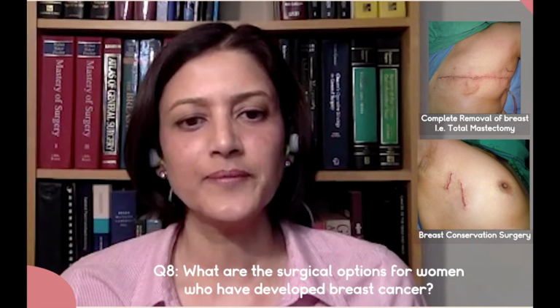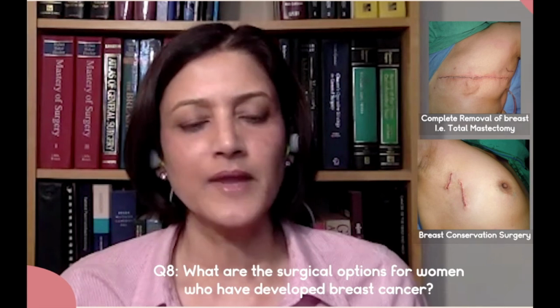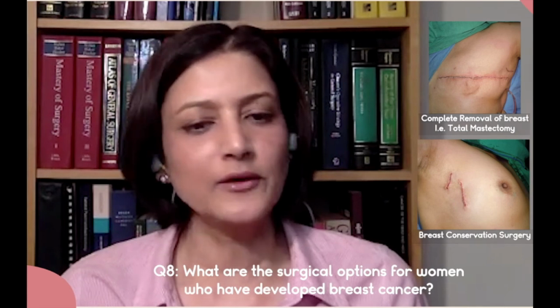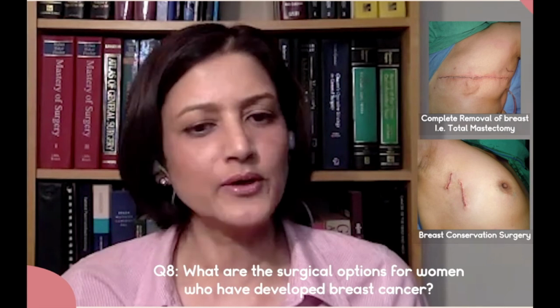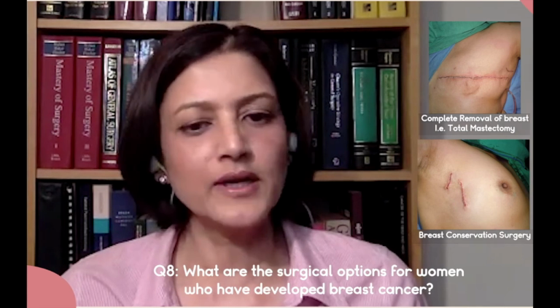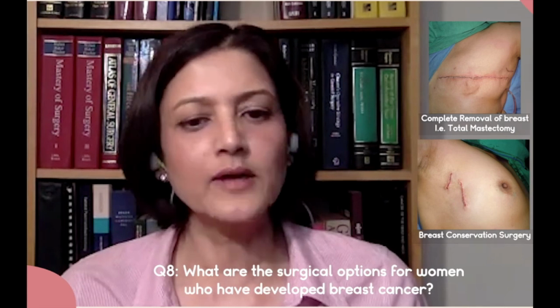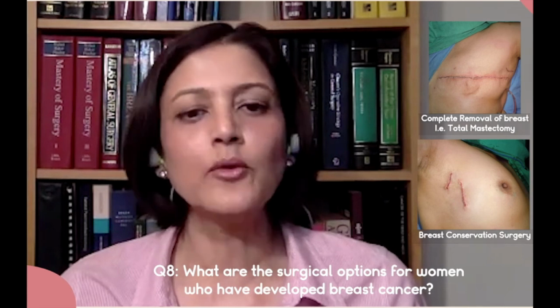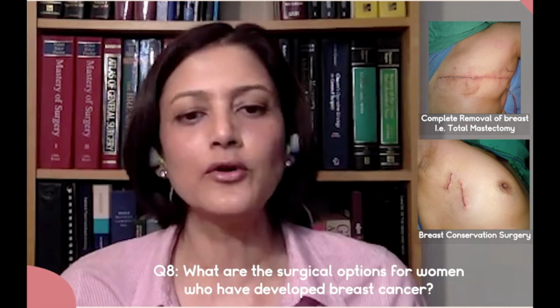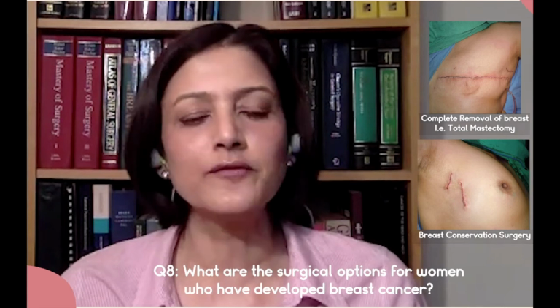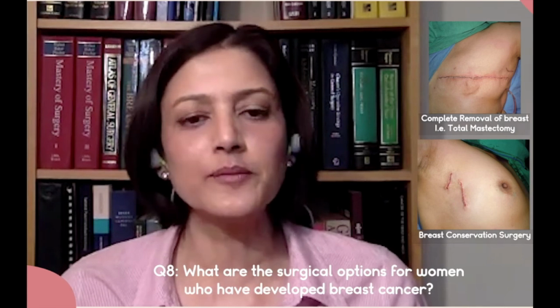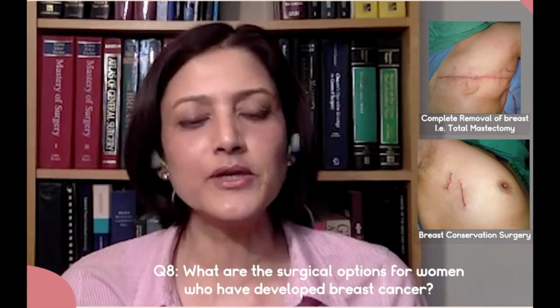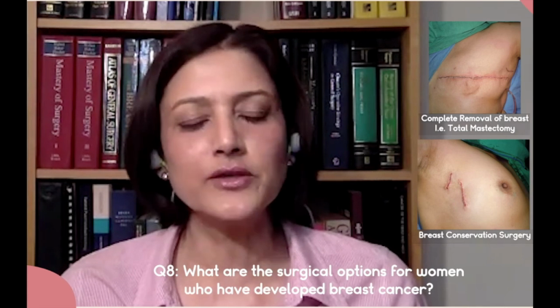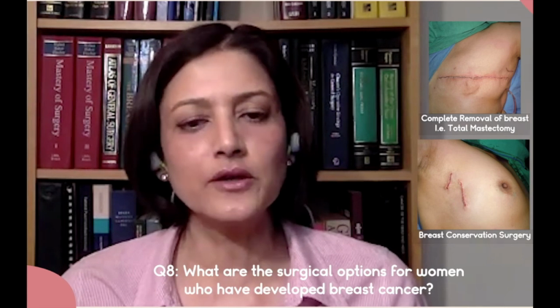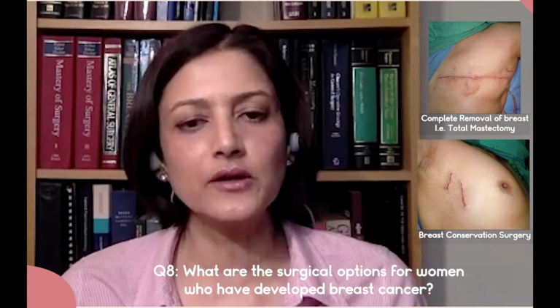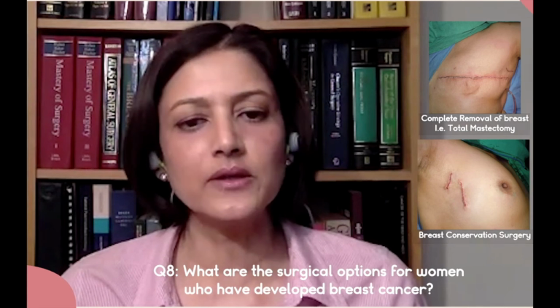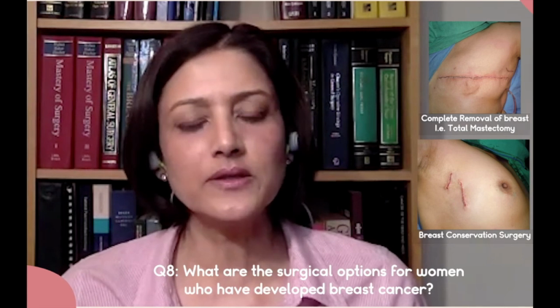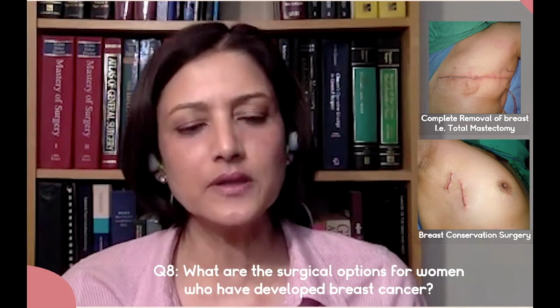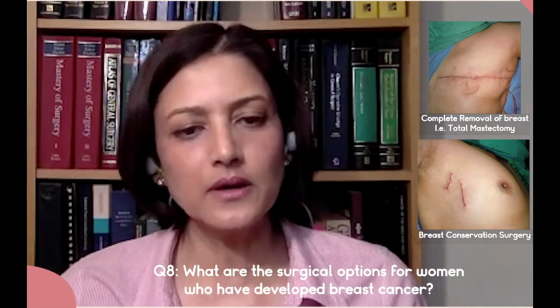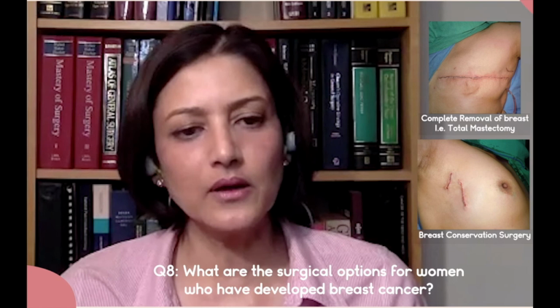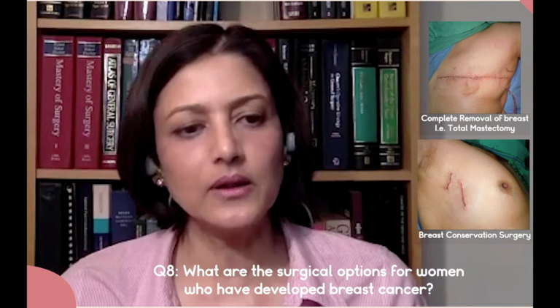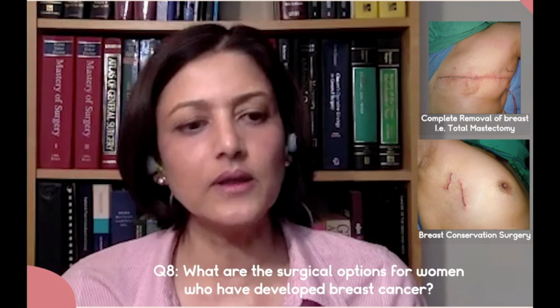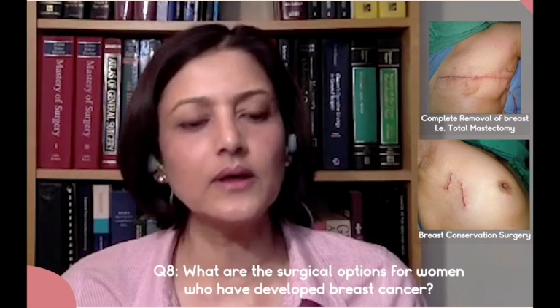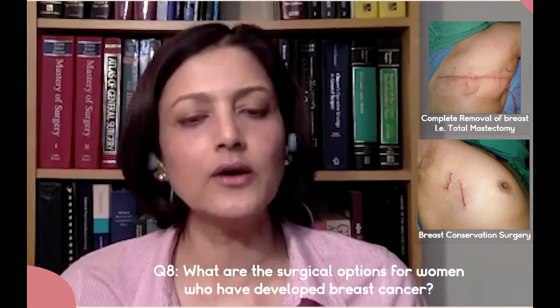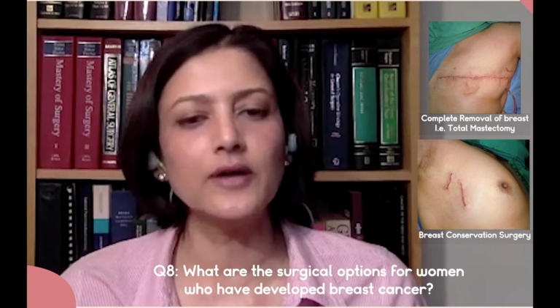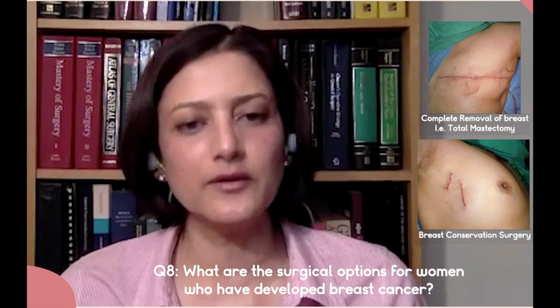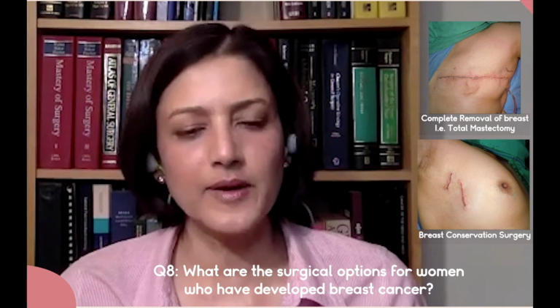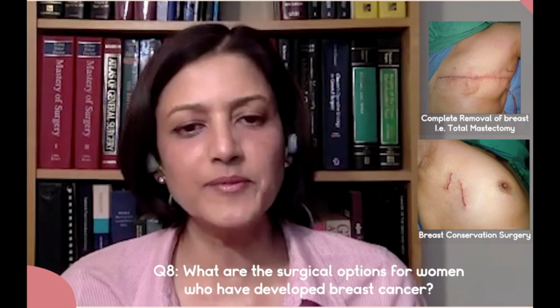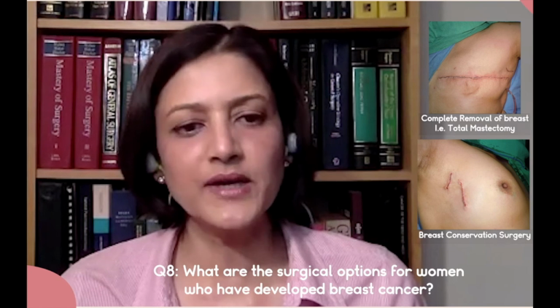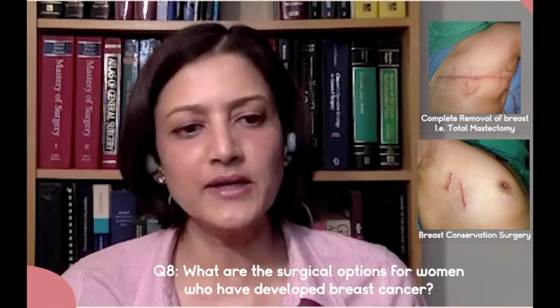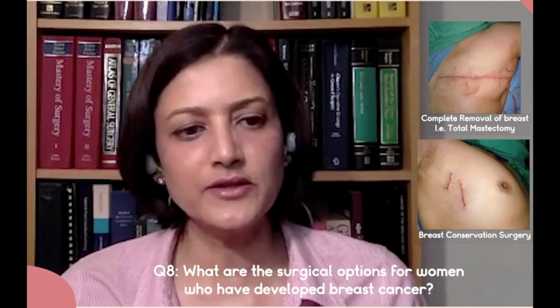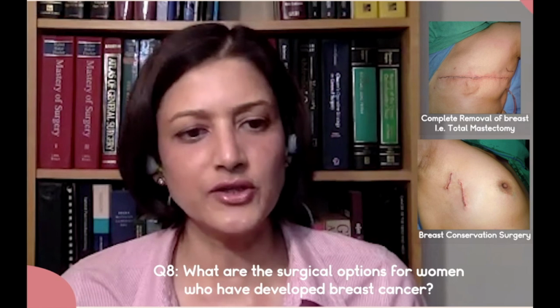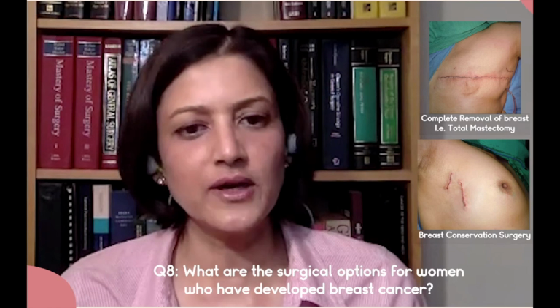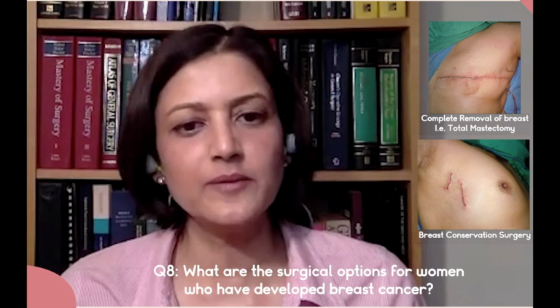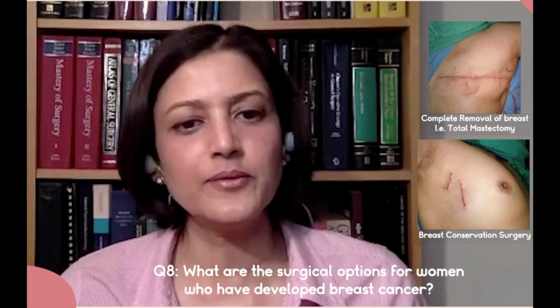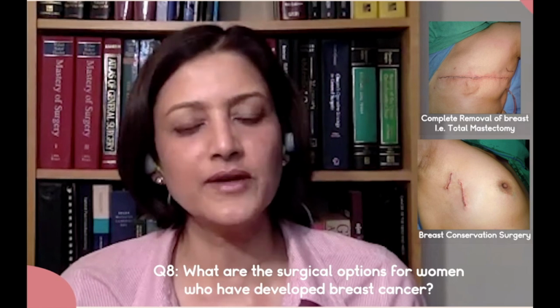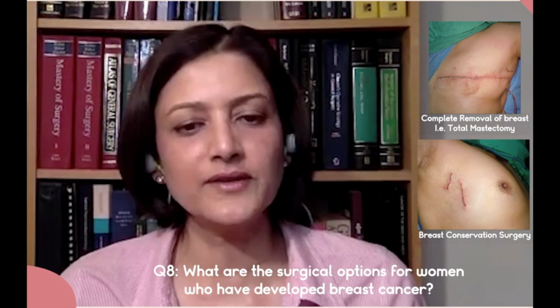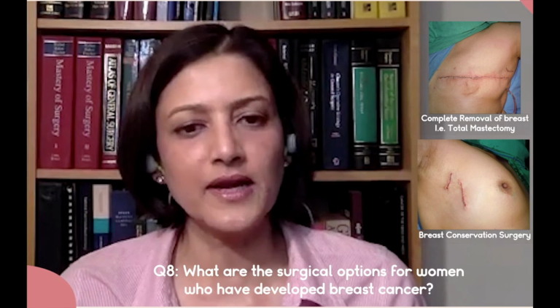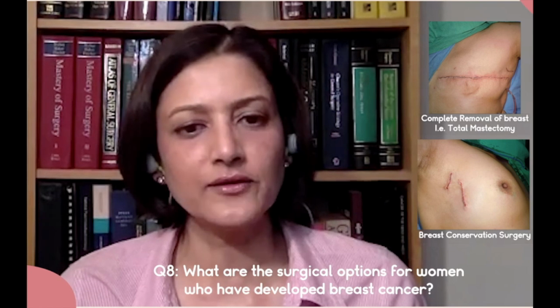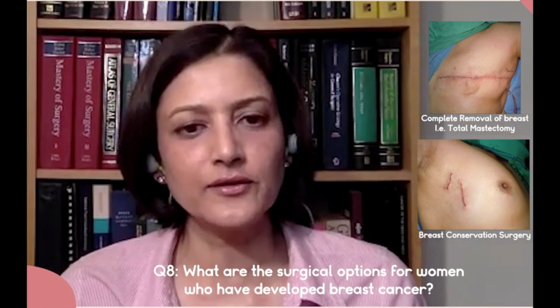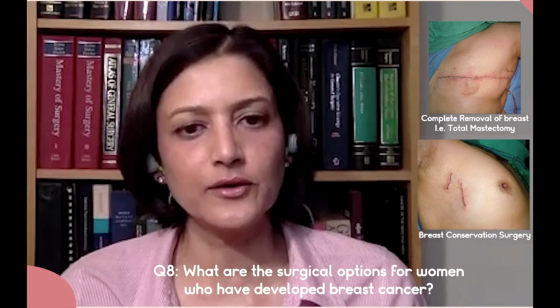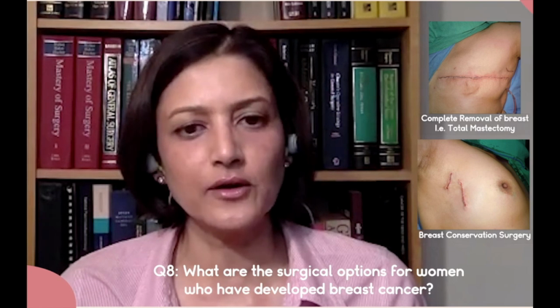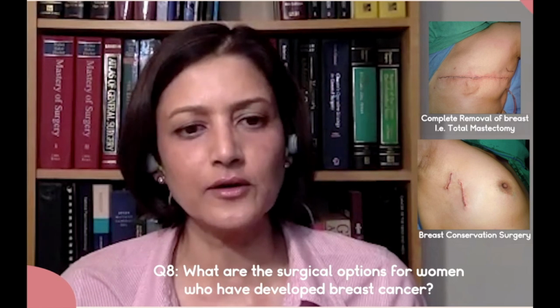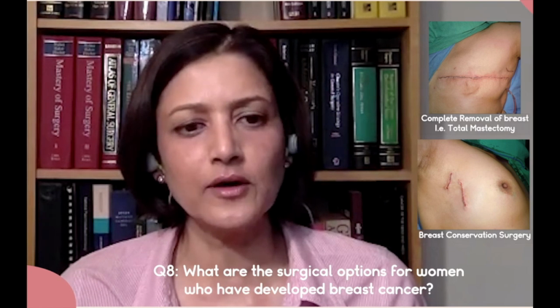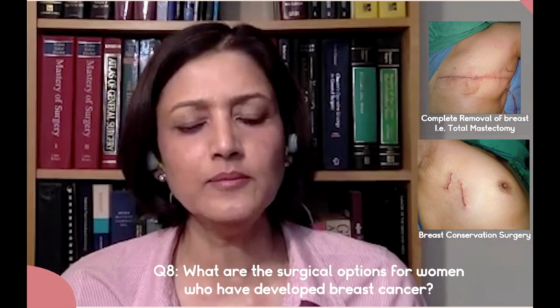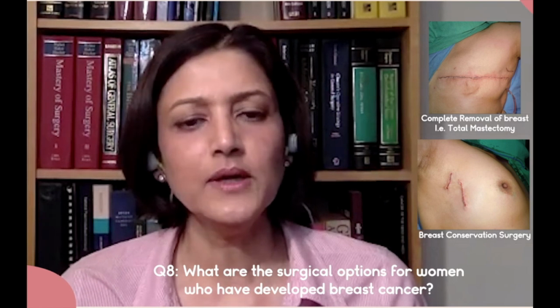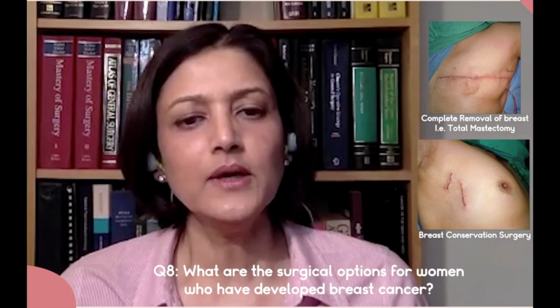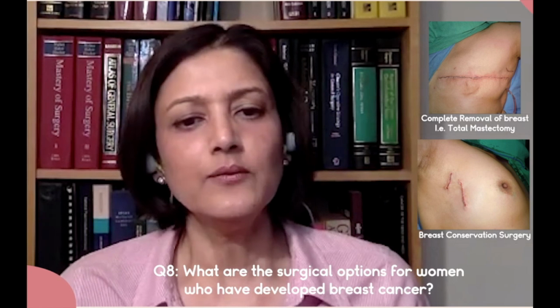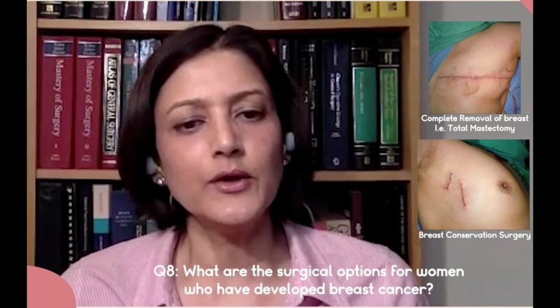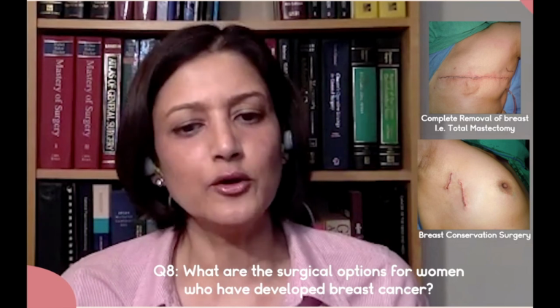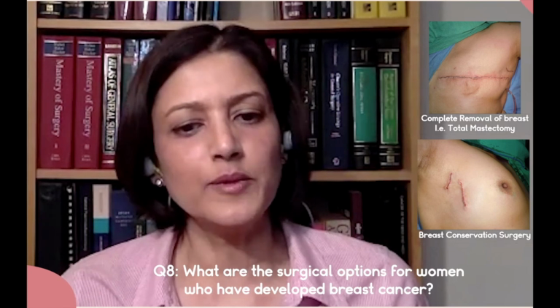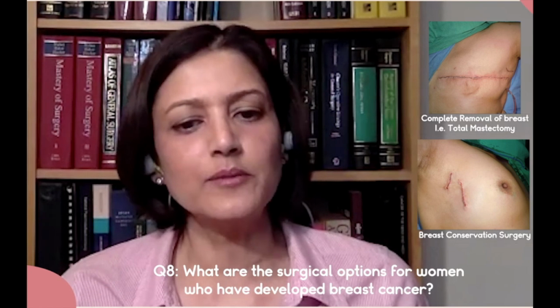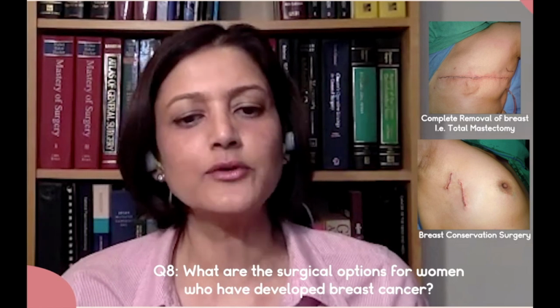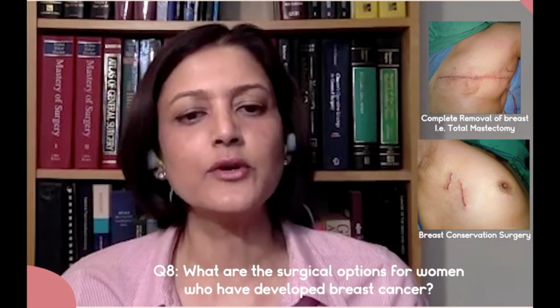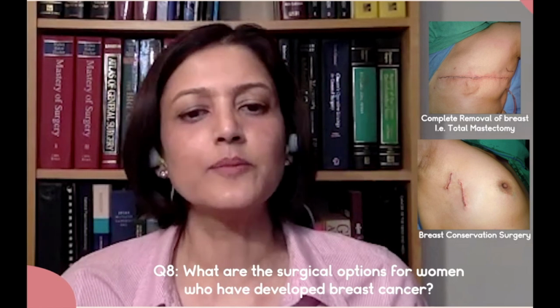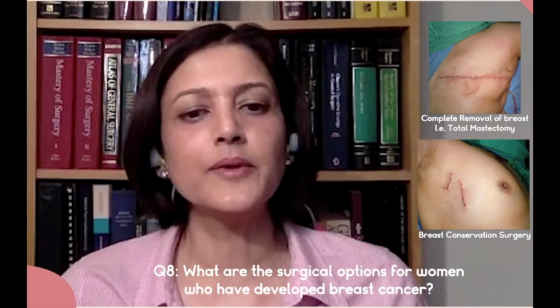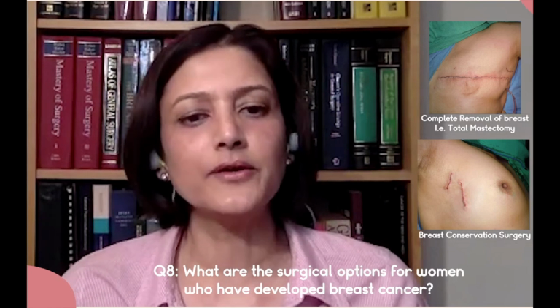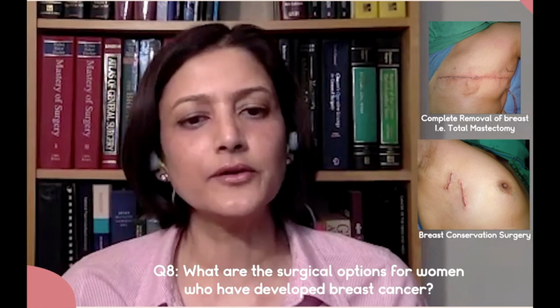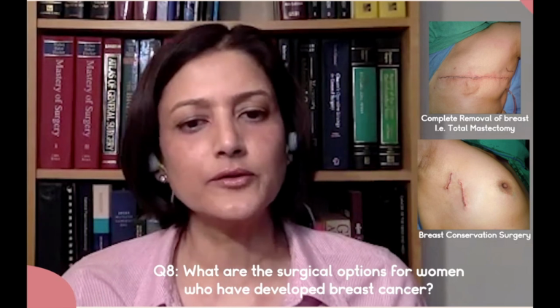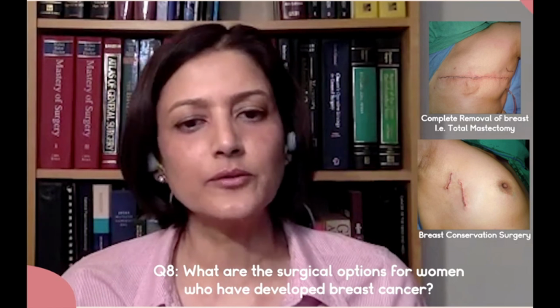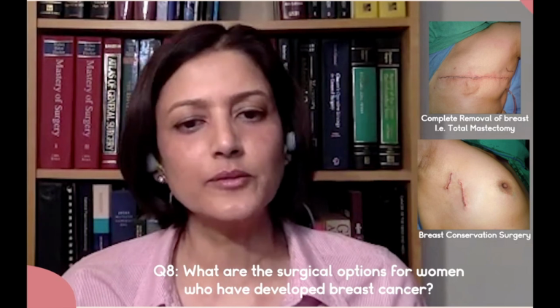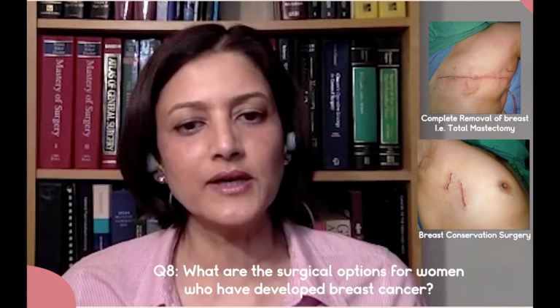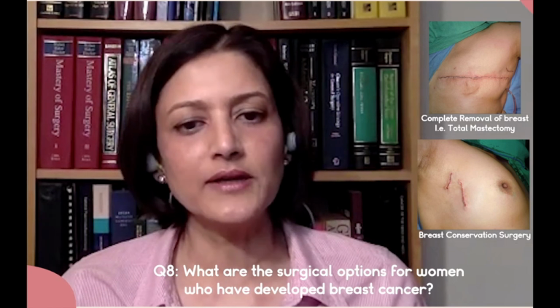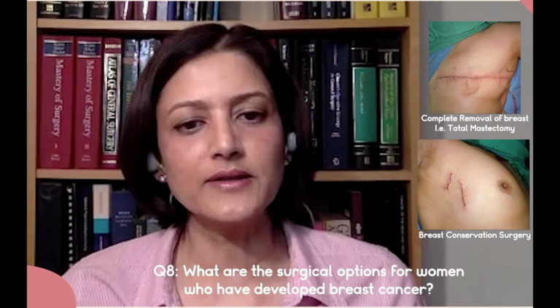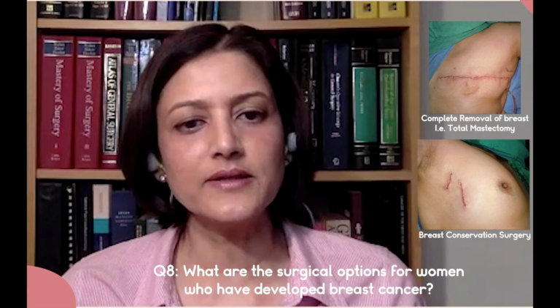You can get more information on this on our website GIbreastcancer.com, where you'll be able to compare the two modalities.